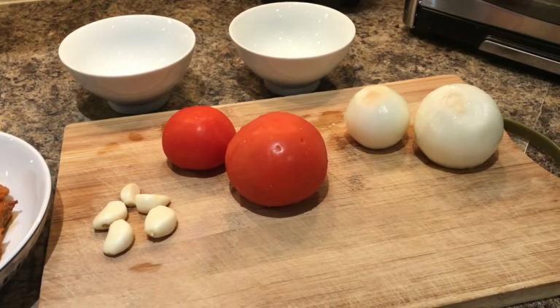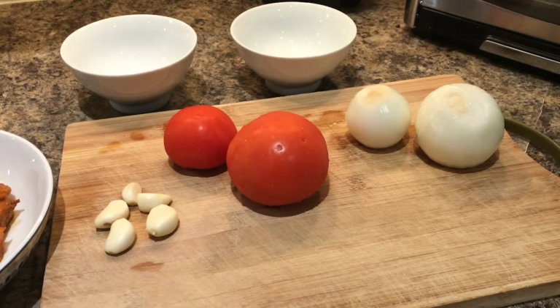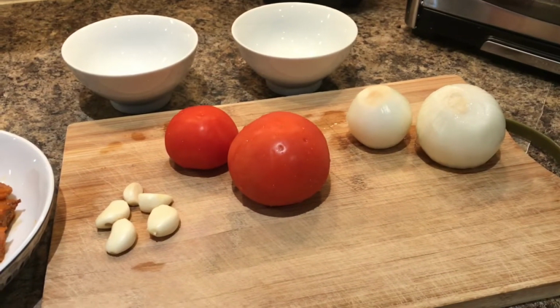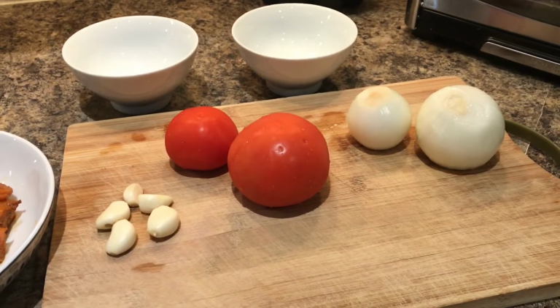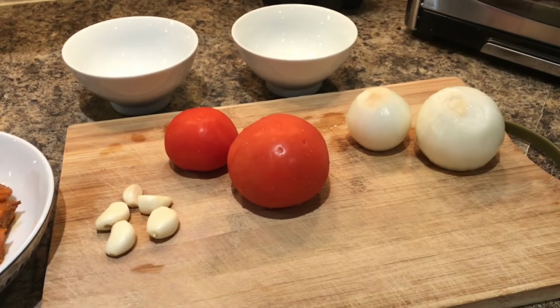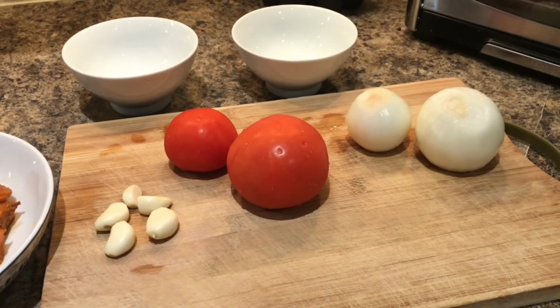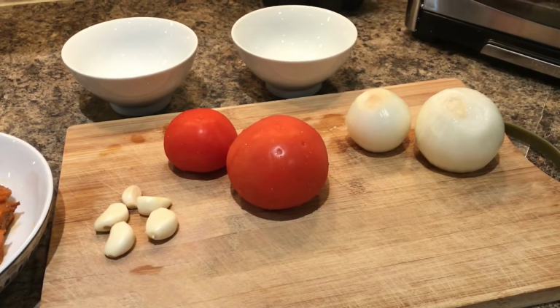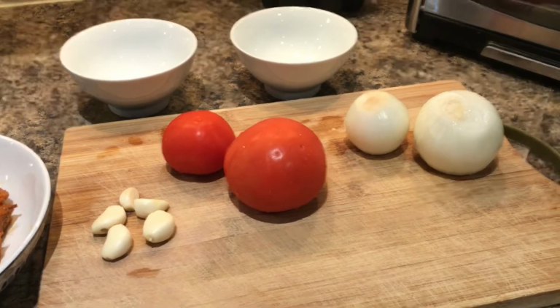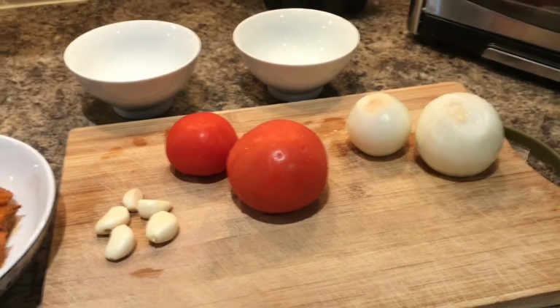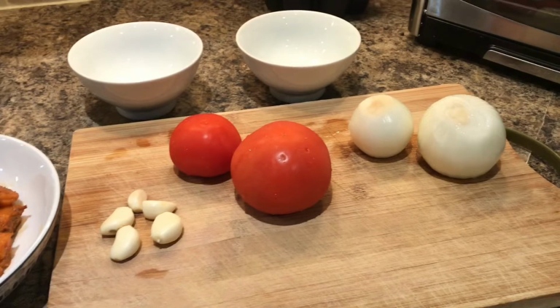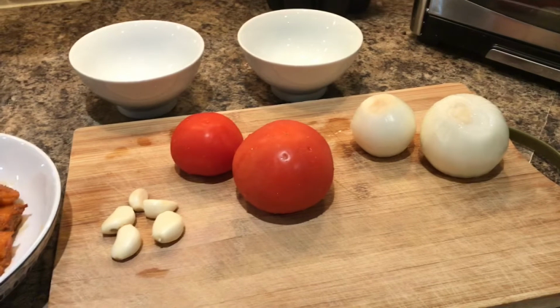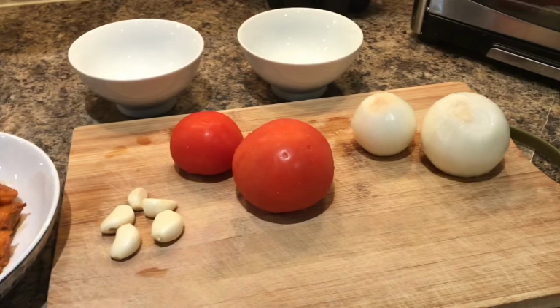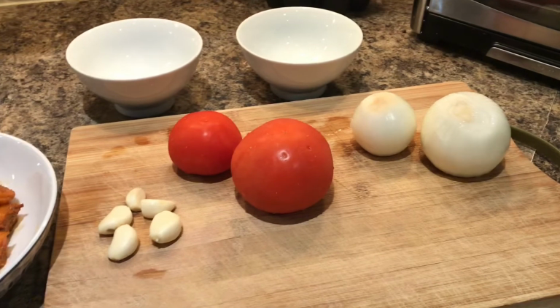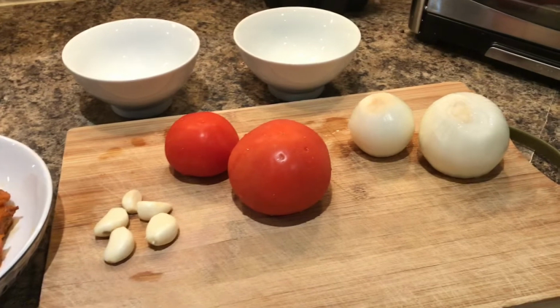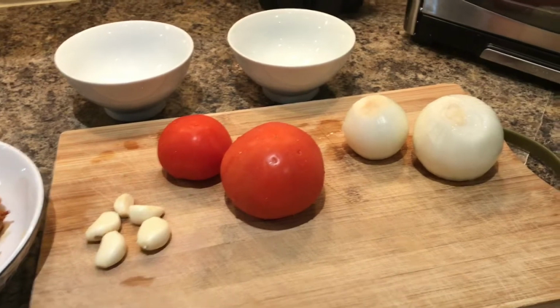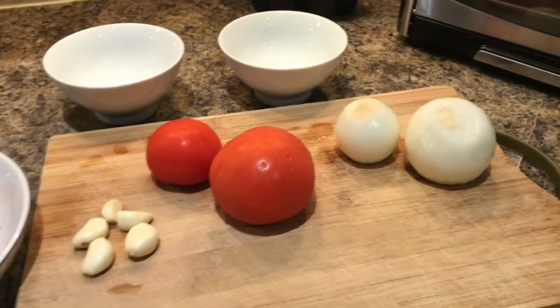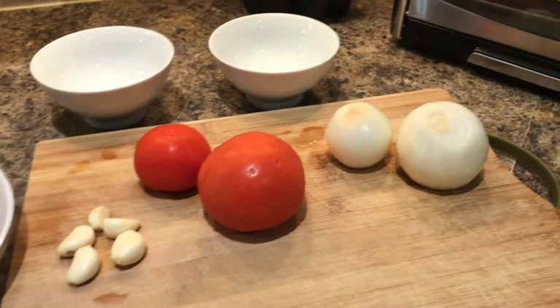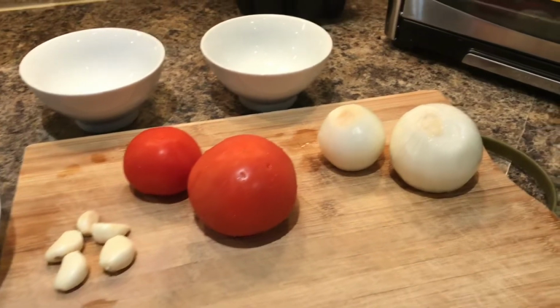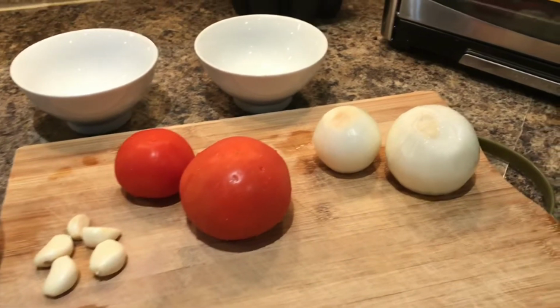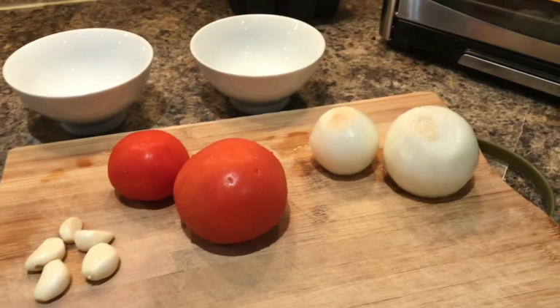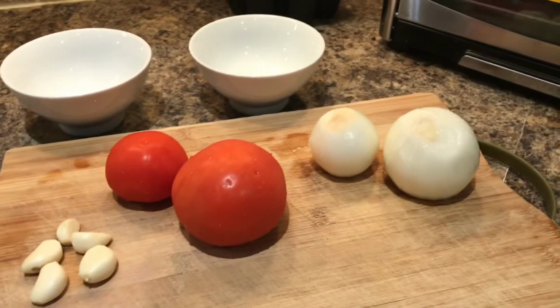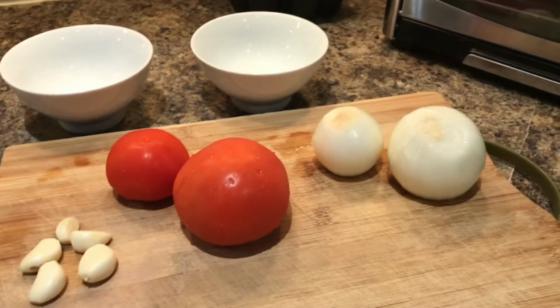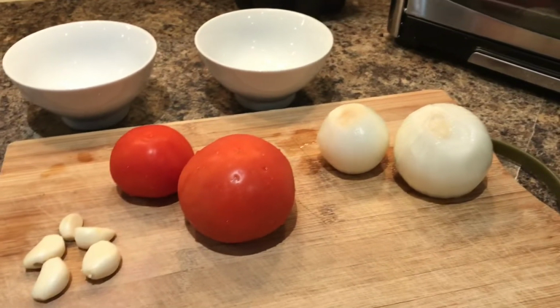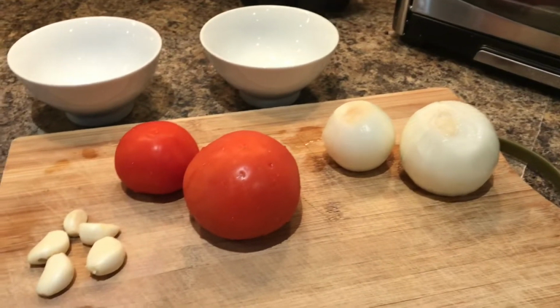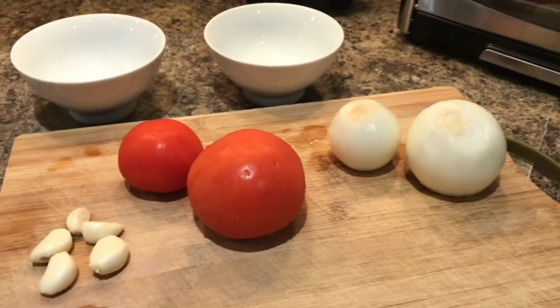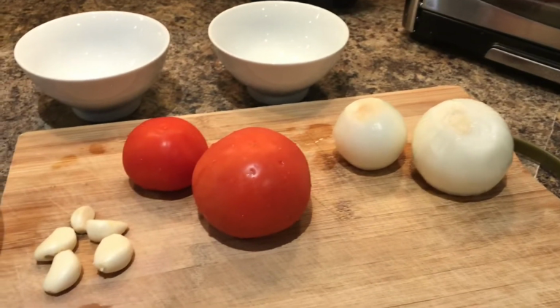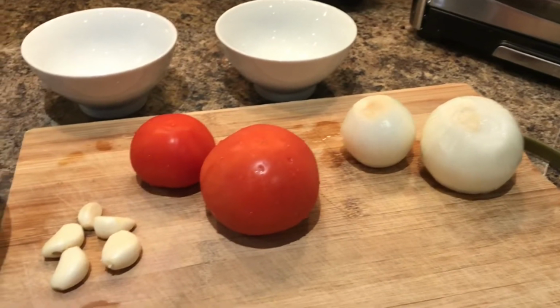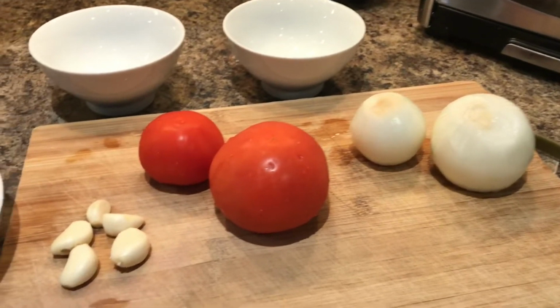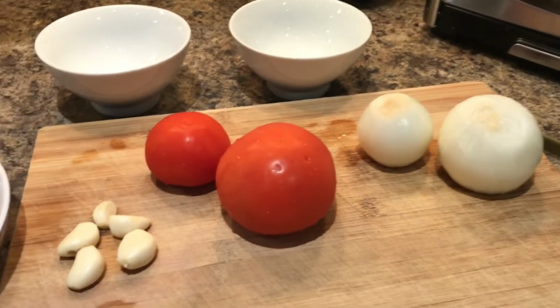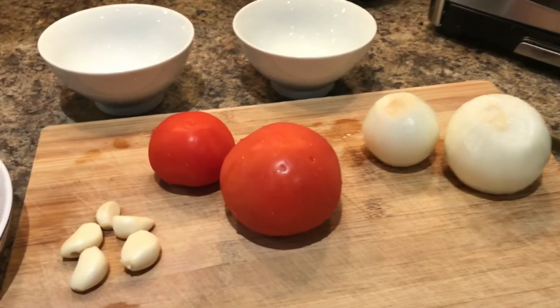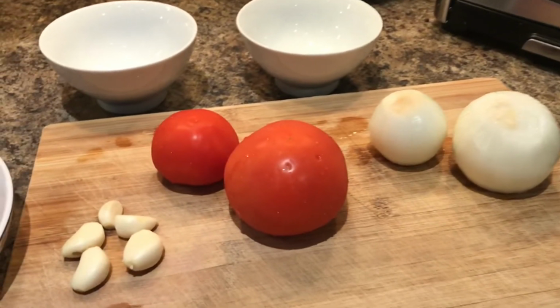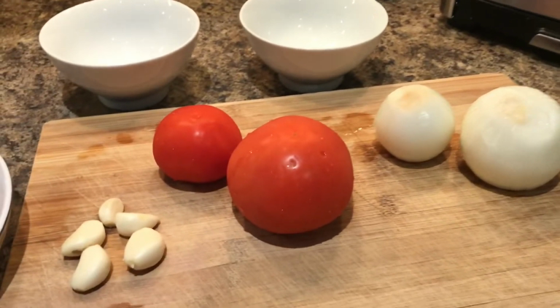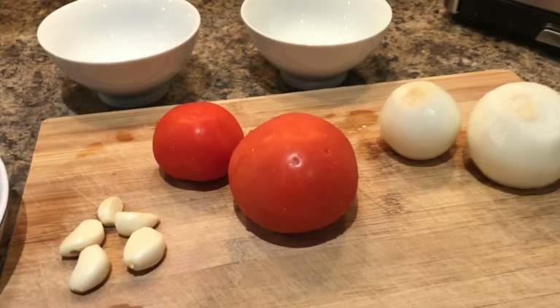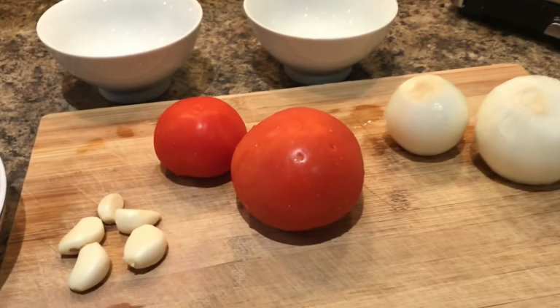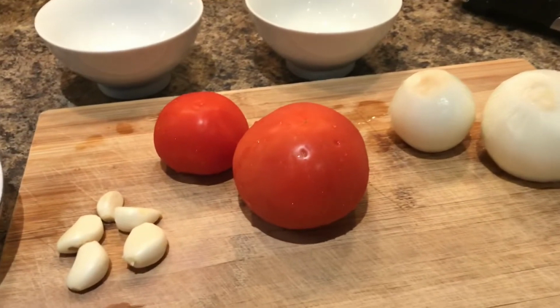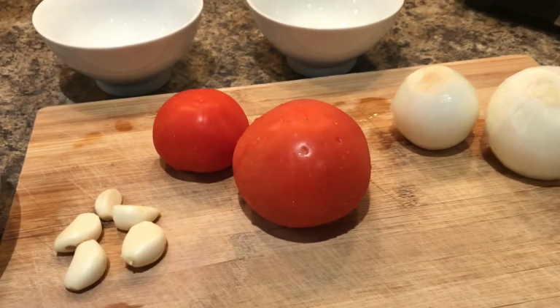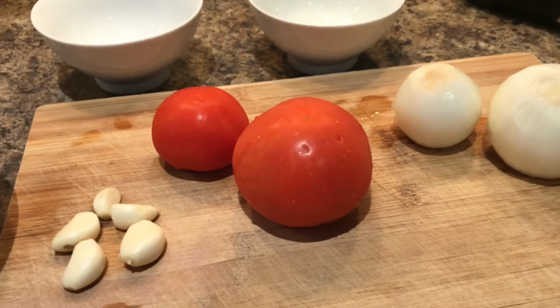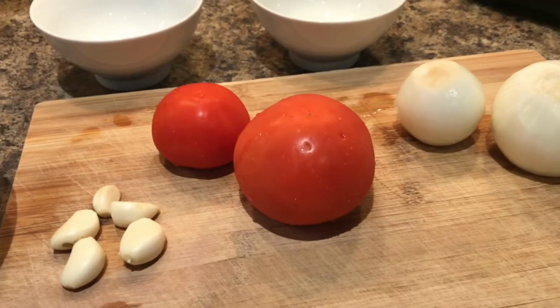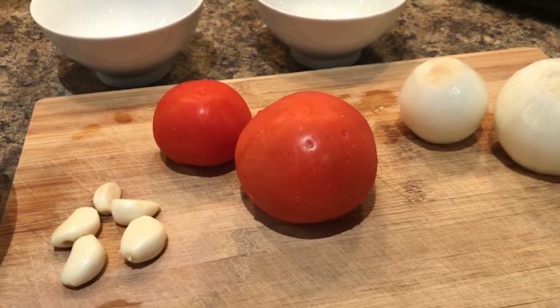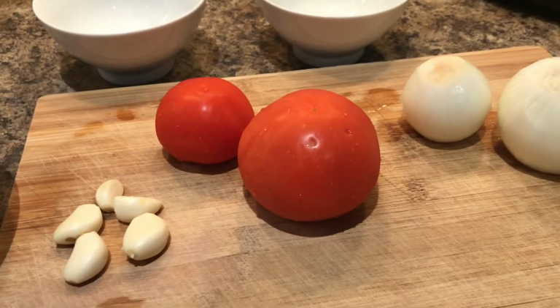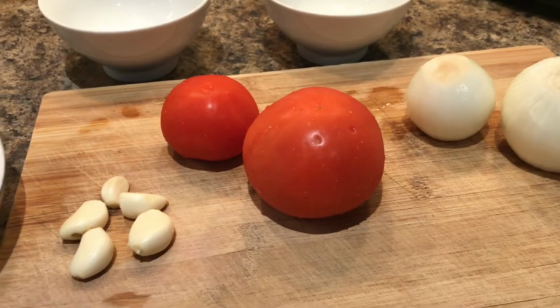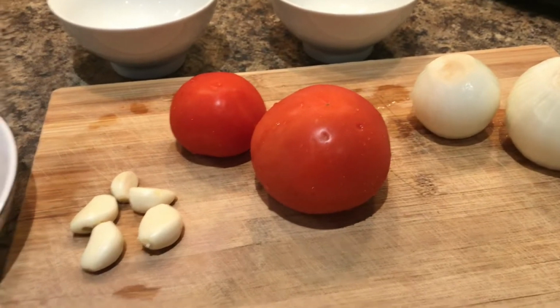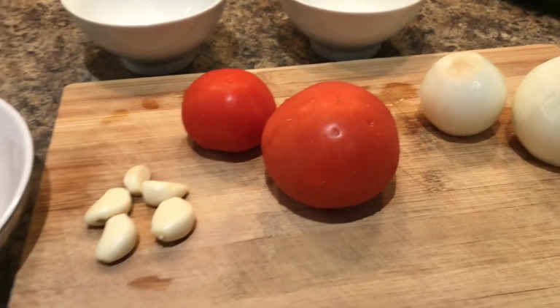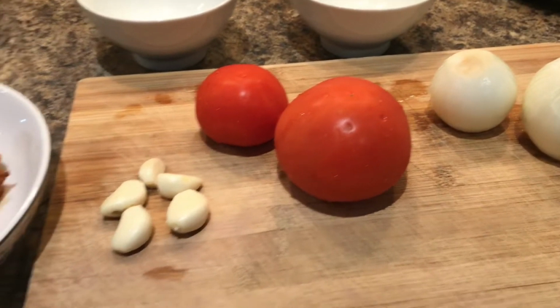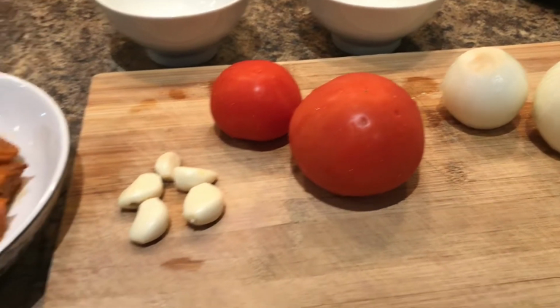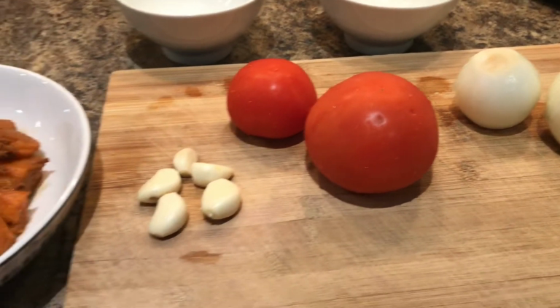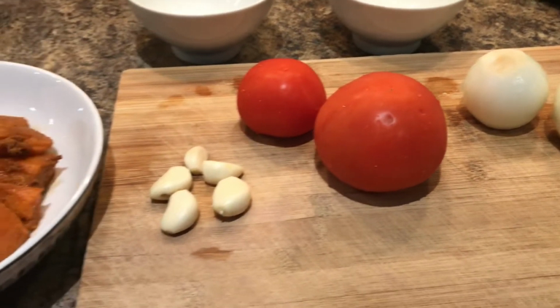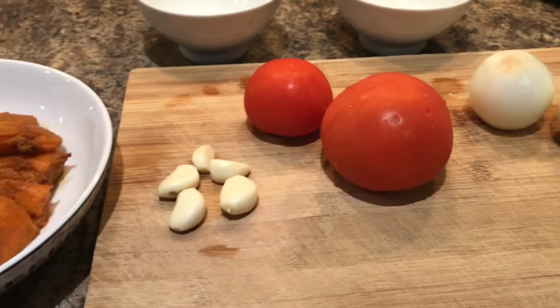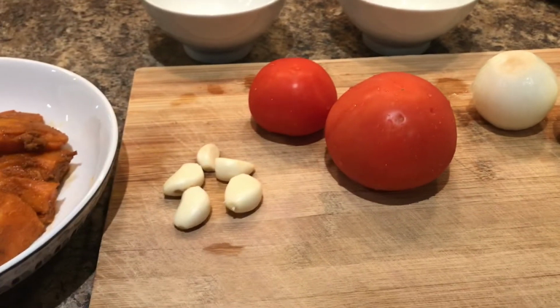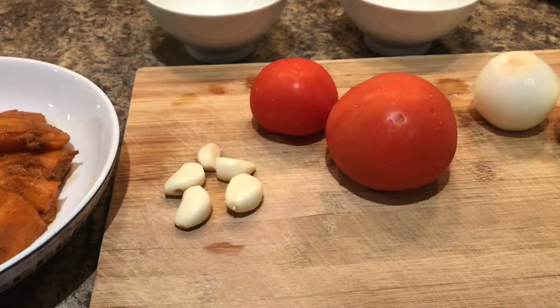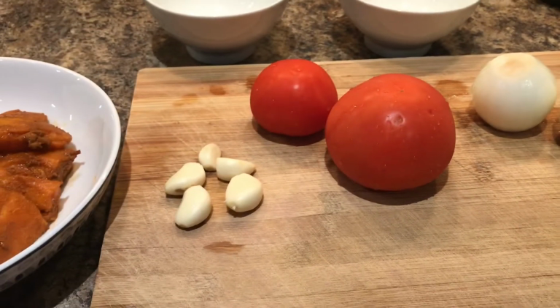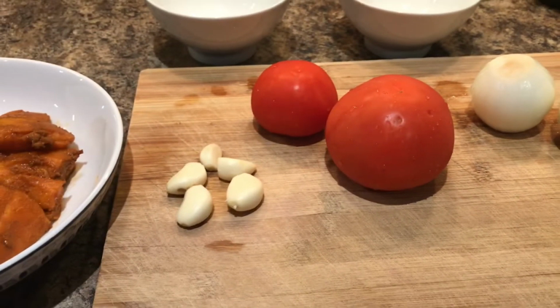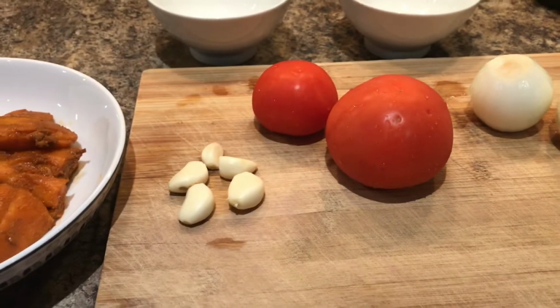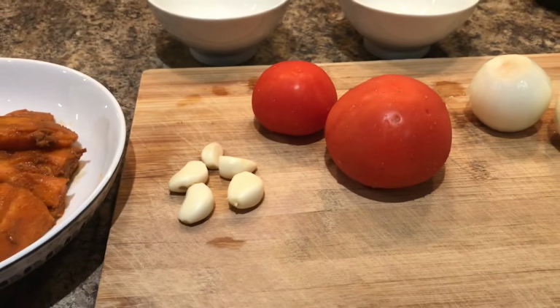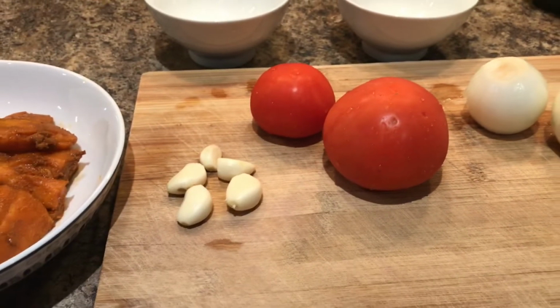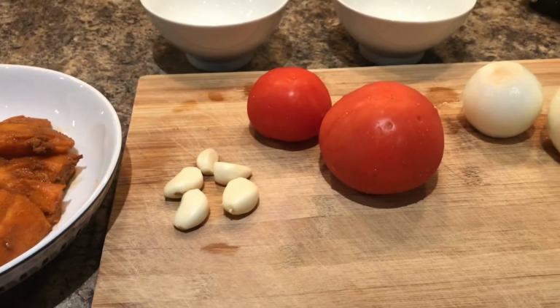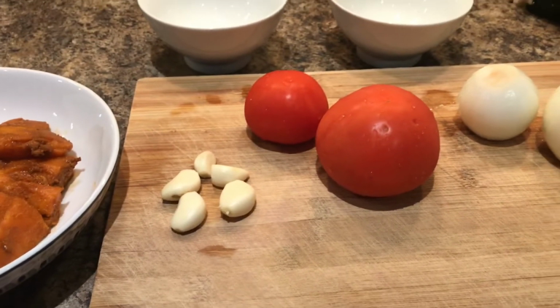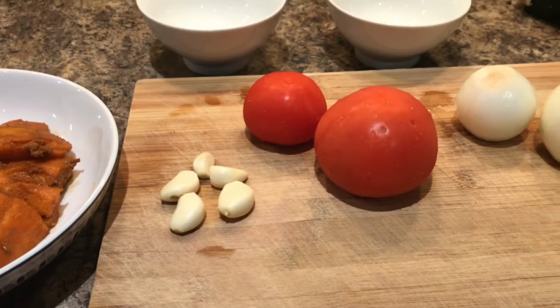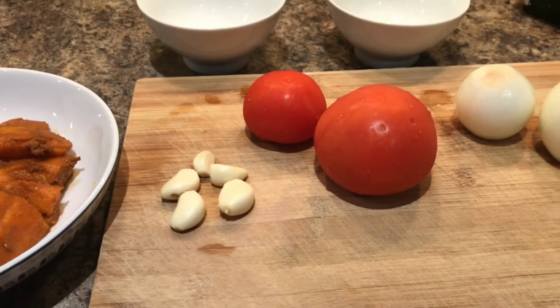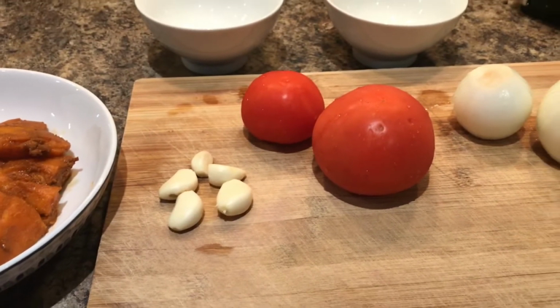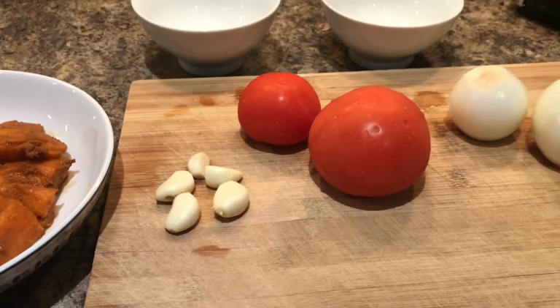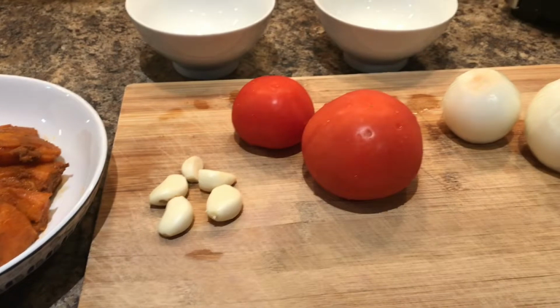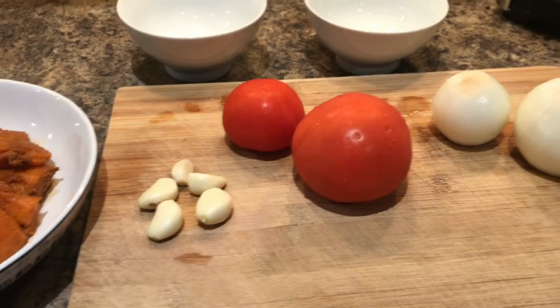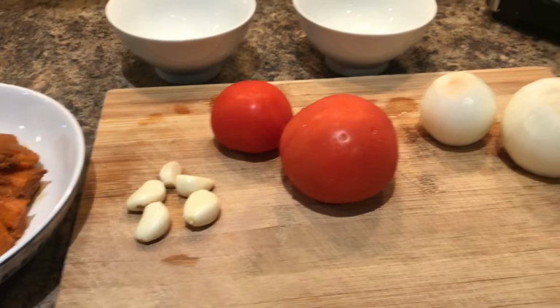I will add two green chilies and 1-2 pieces of garlic.